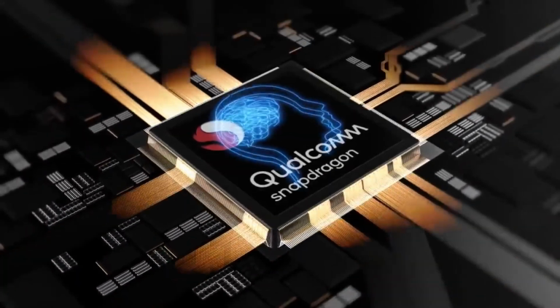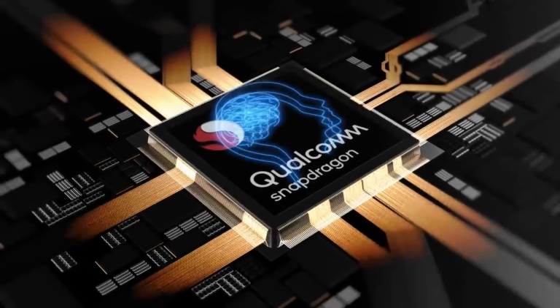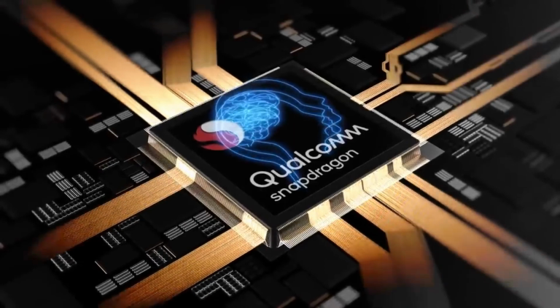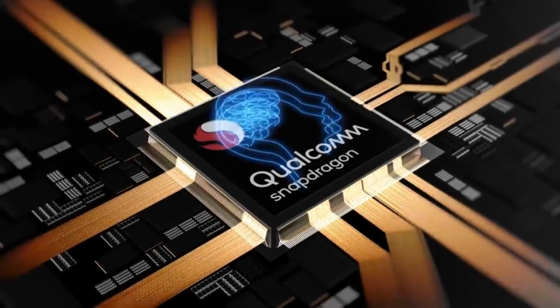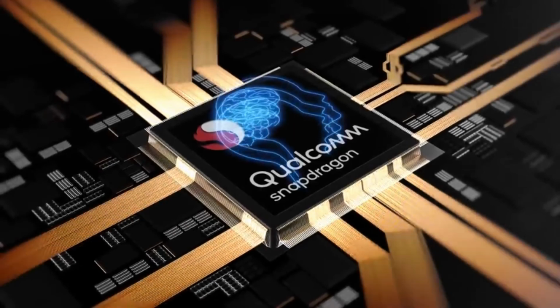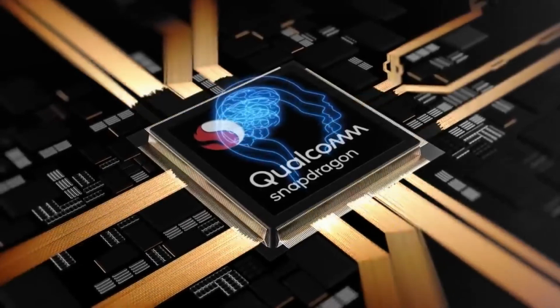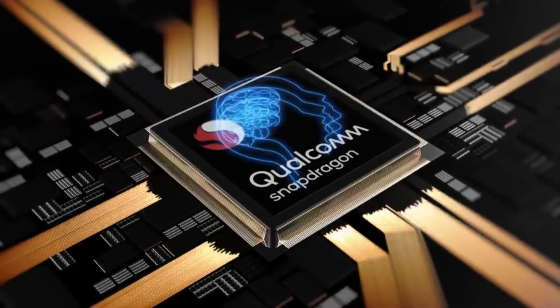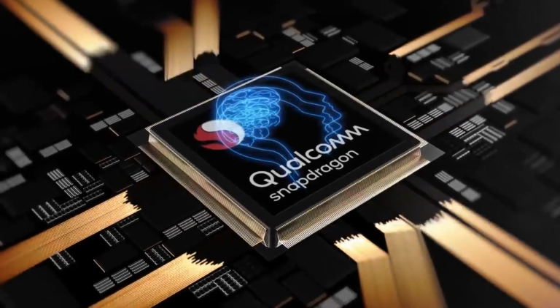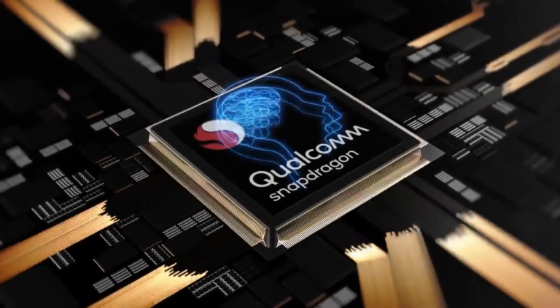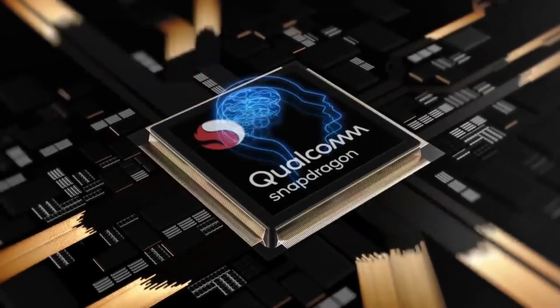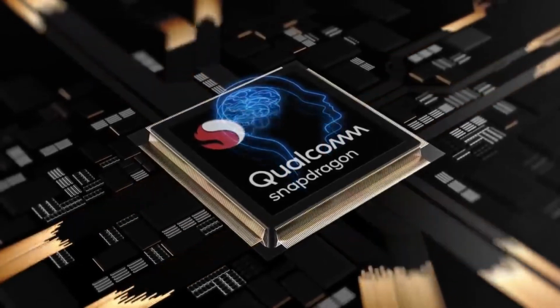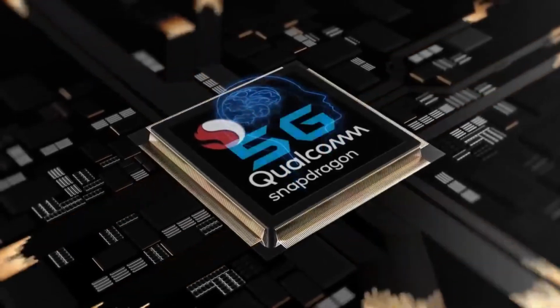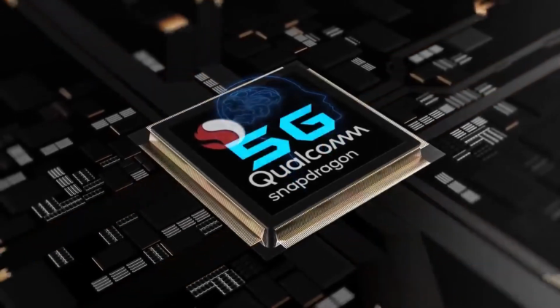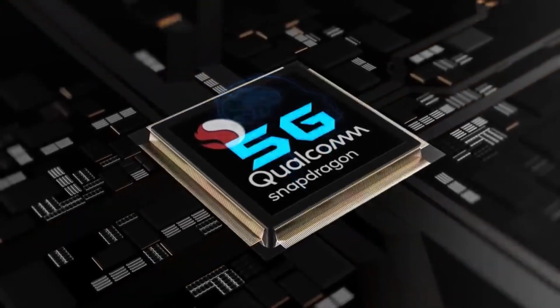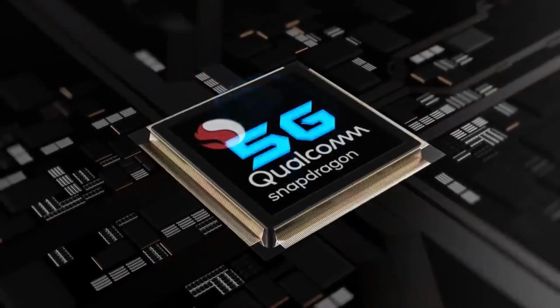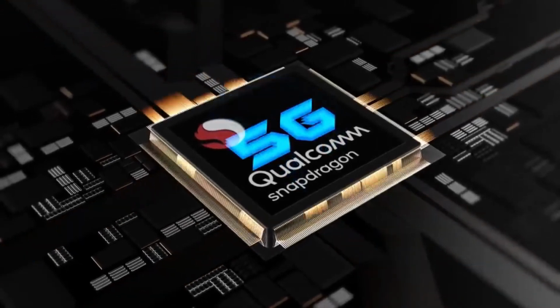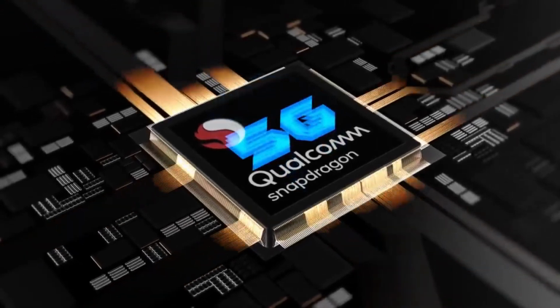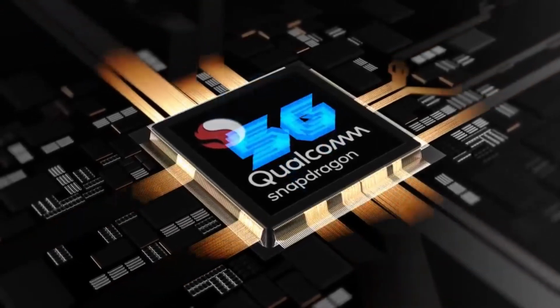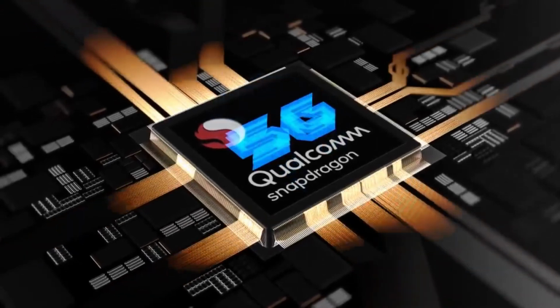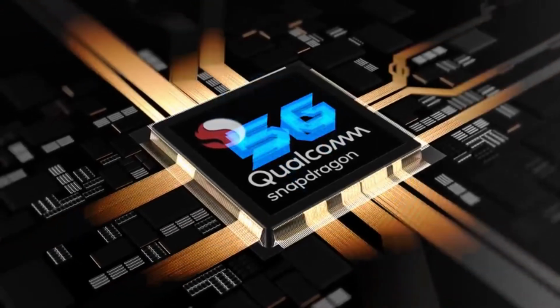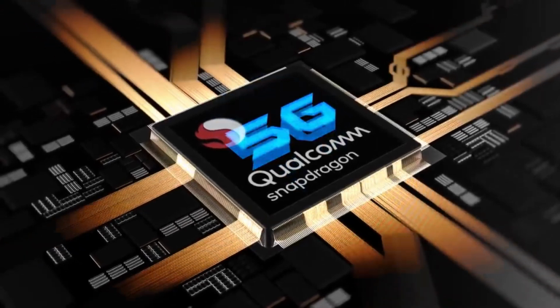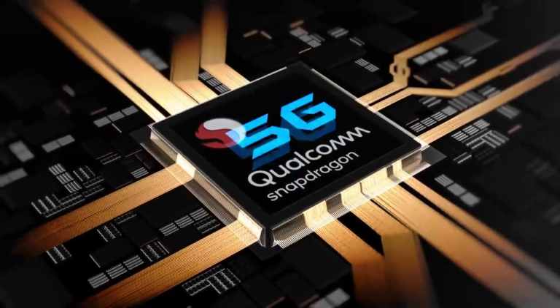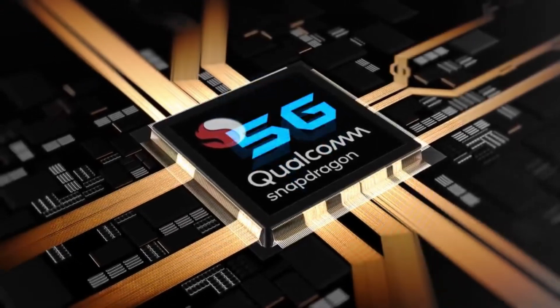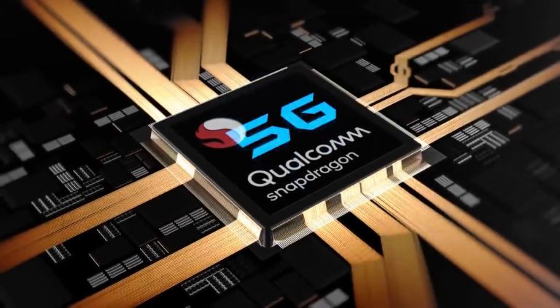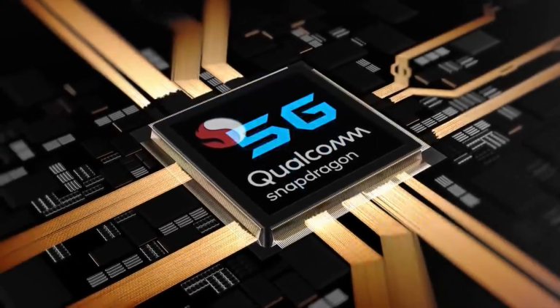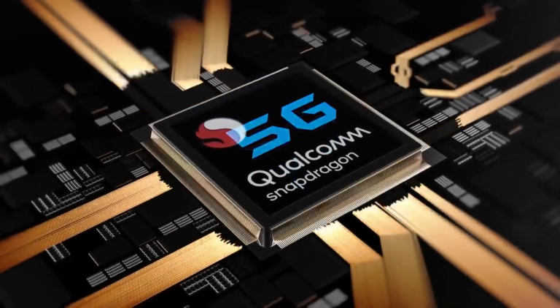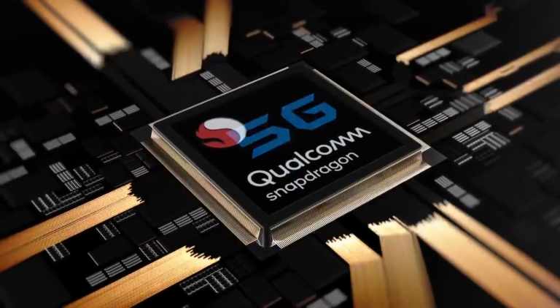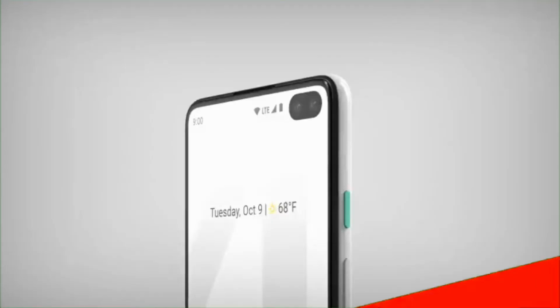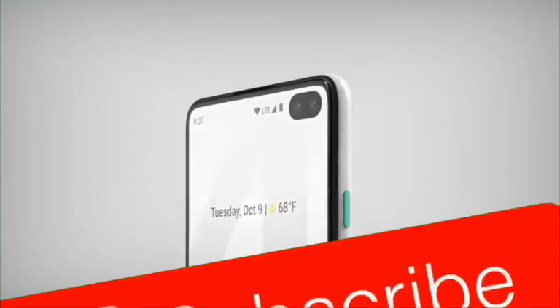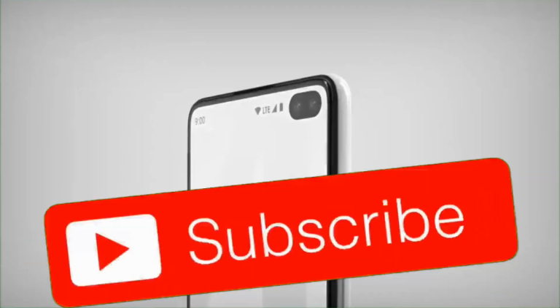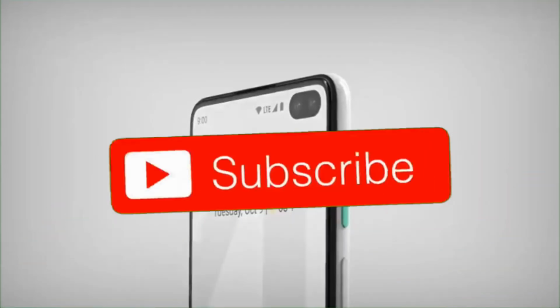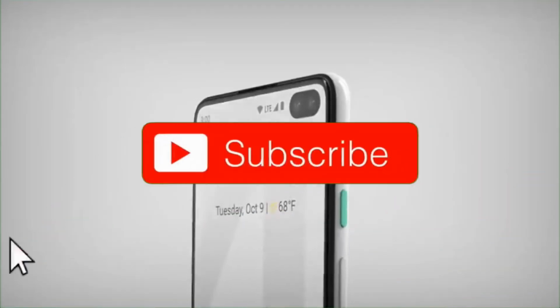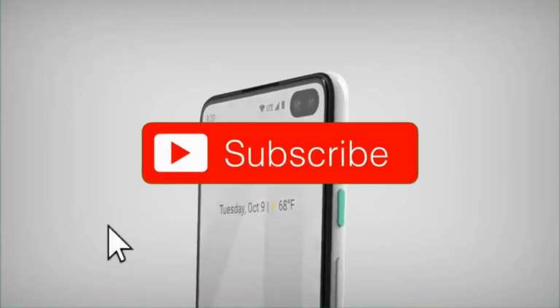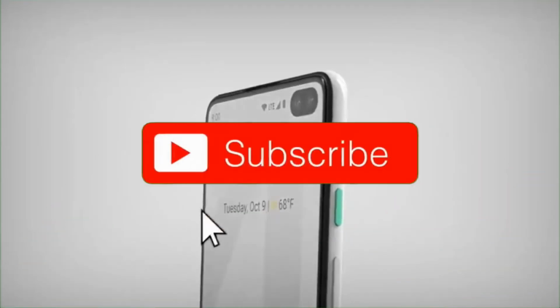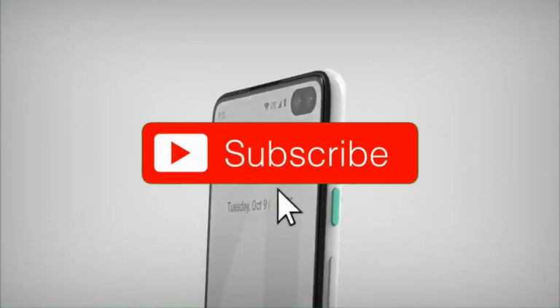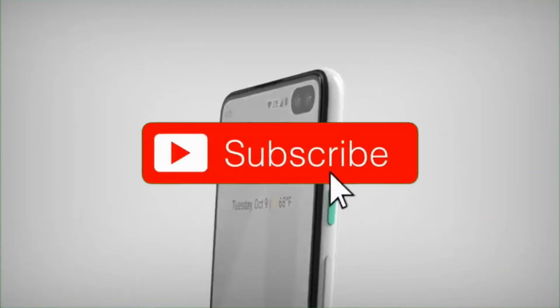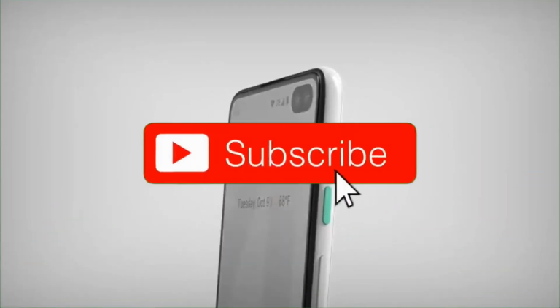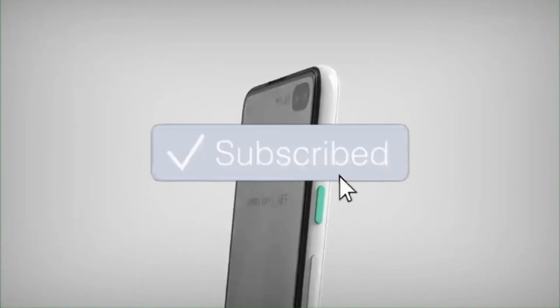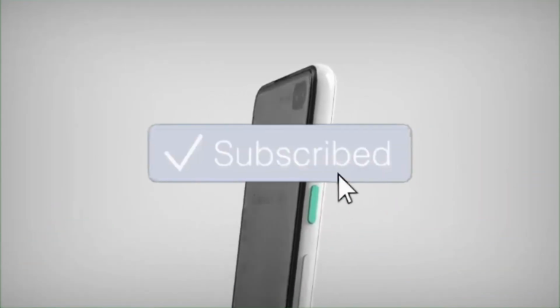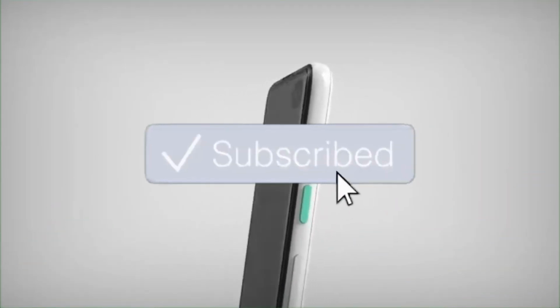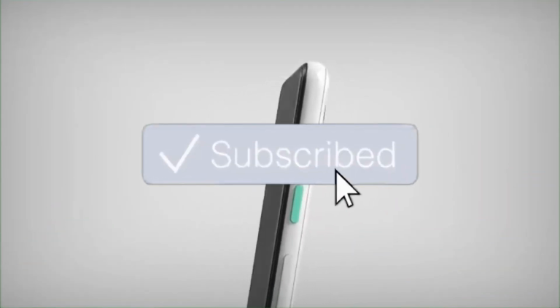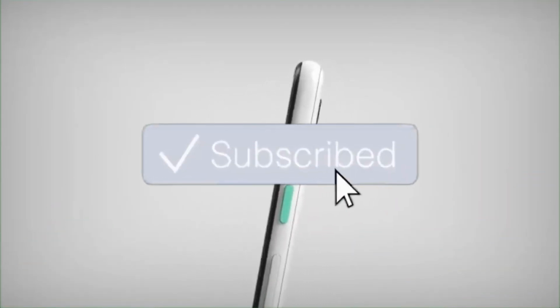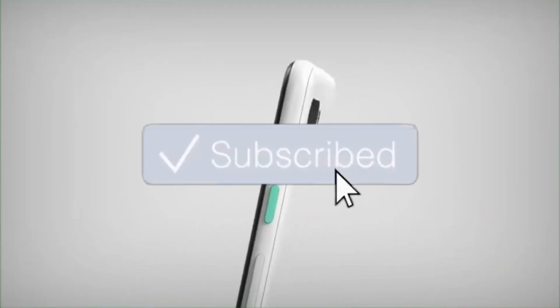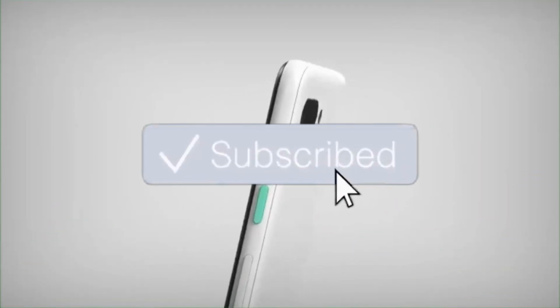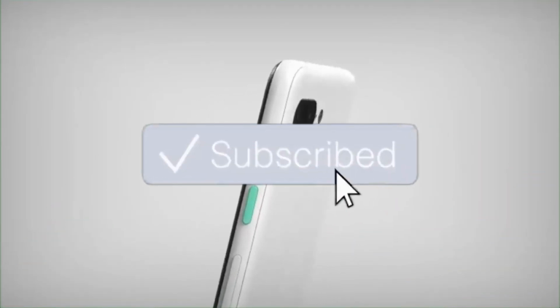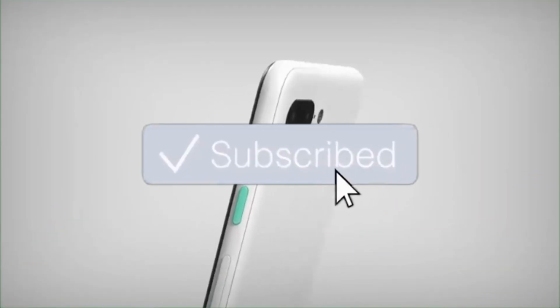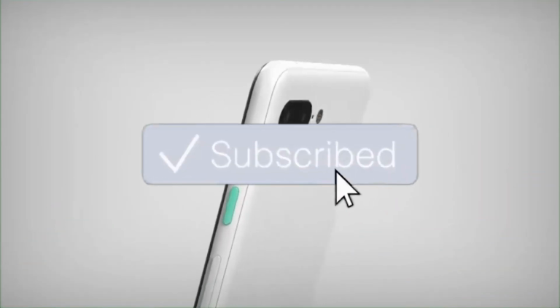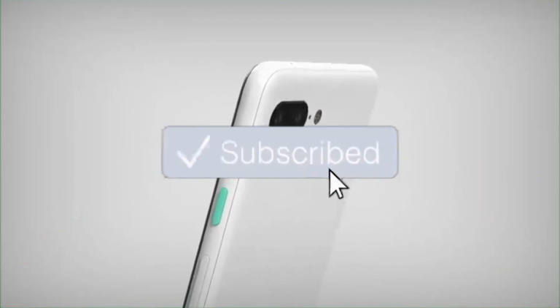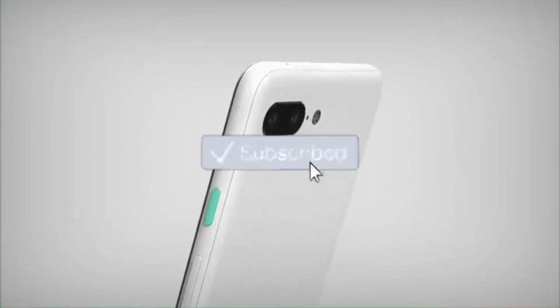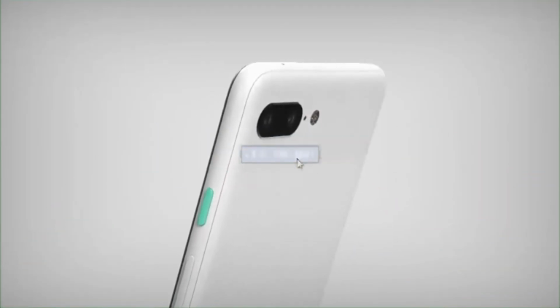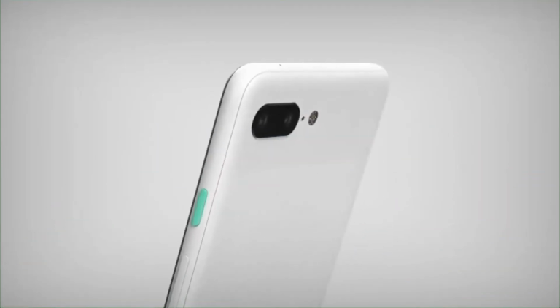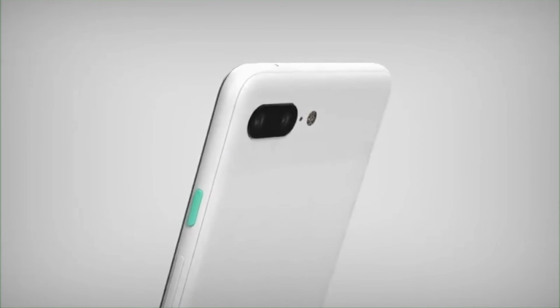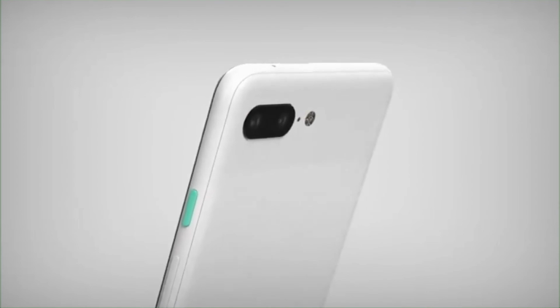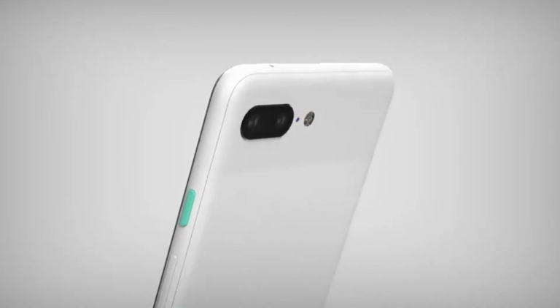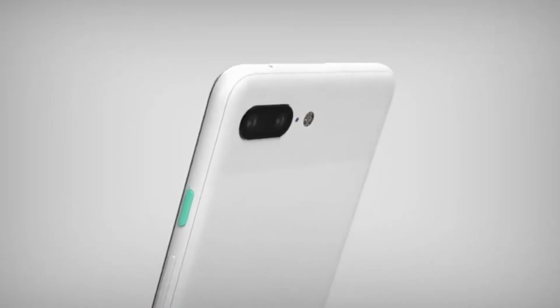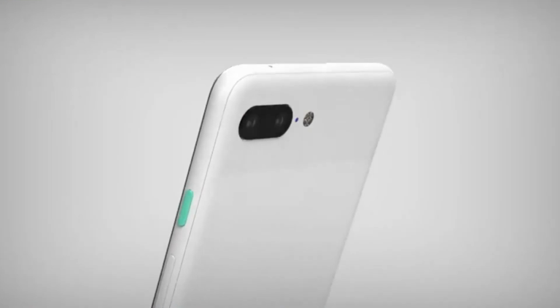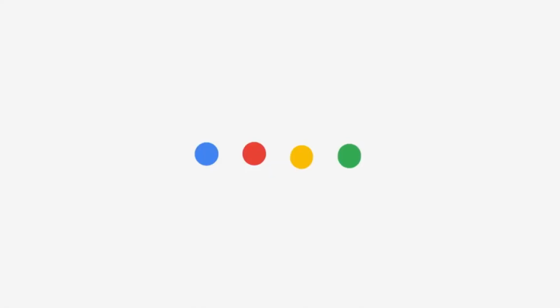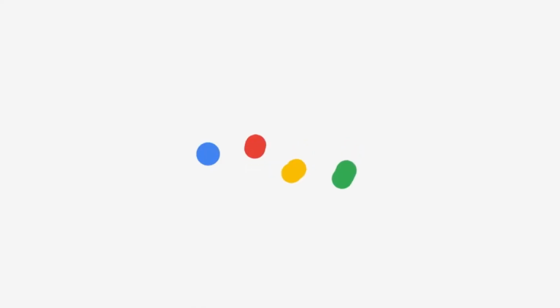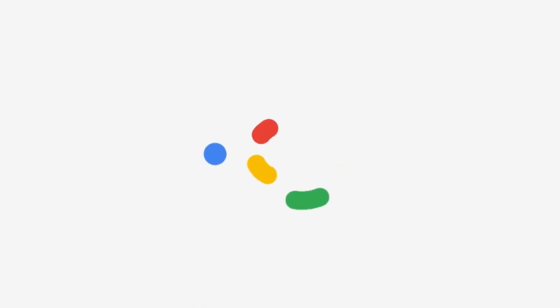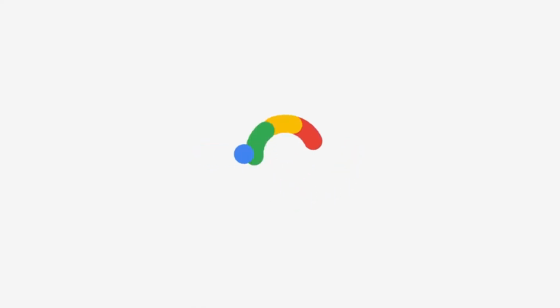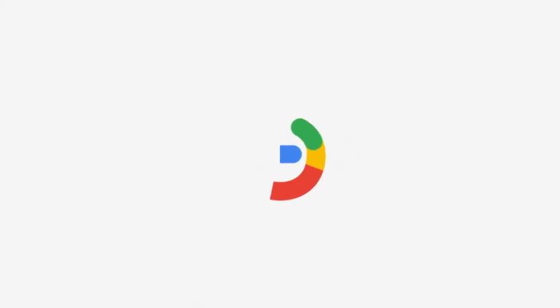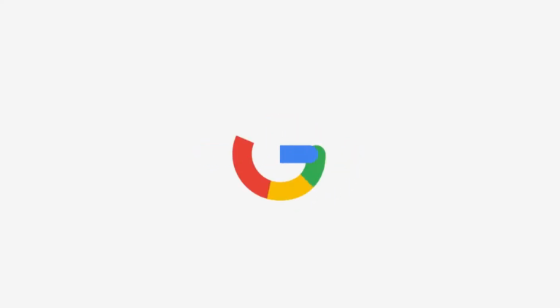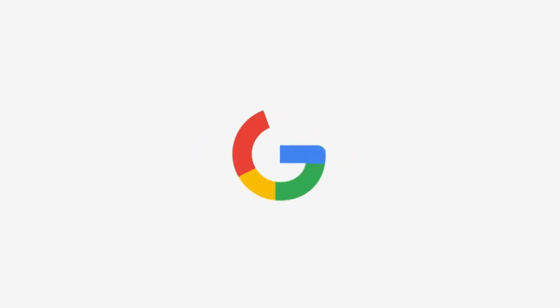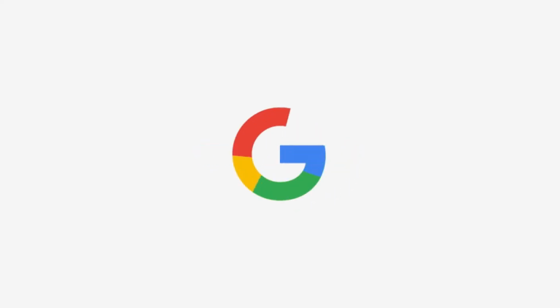So yeah, that's all in this video. Let me know what you think about it and please make sure to subscribe for the full coverage. See you soon.